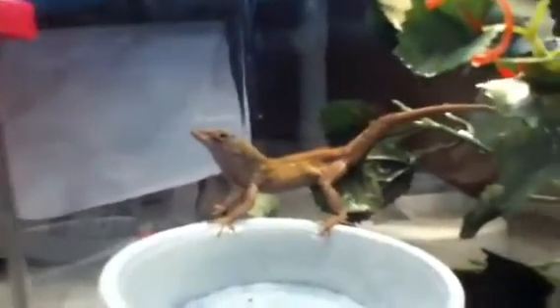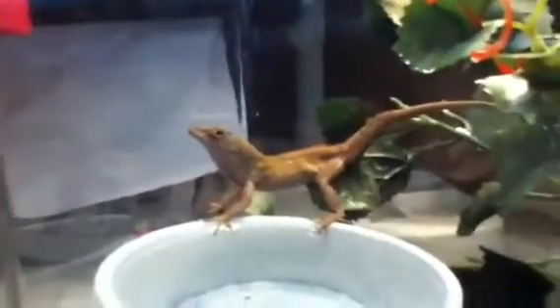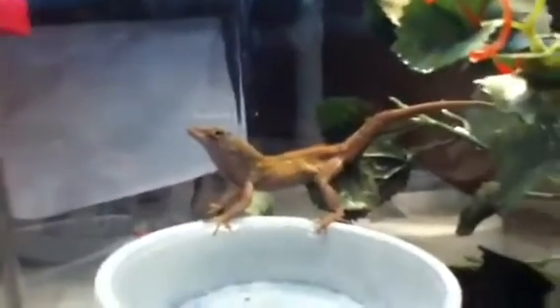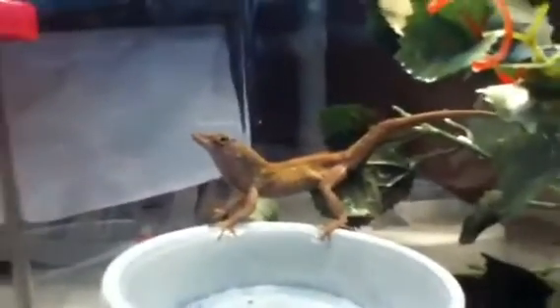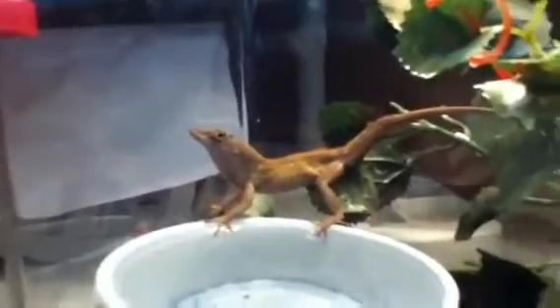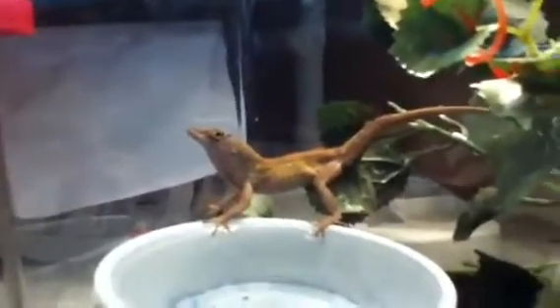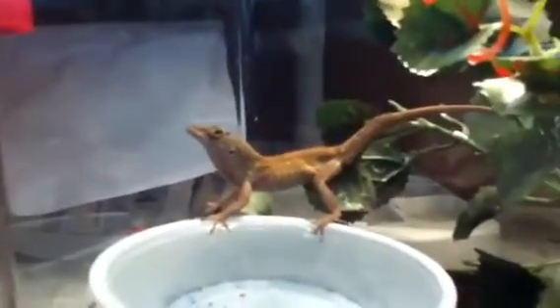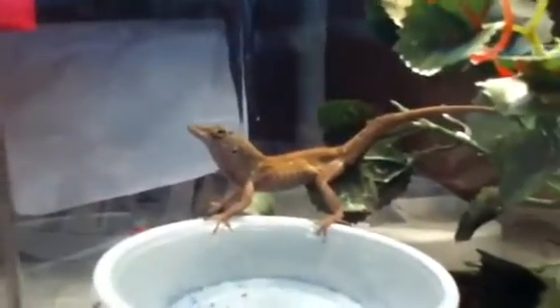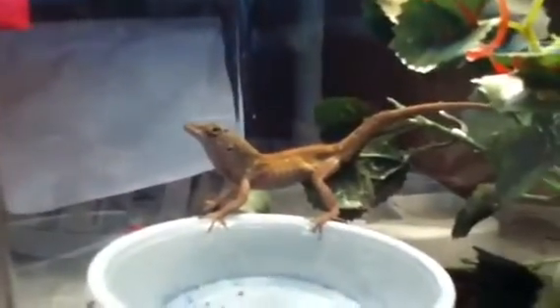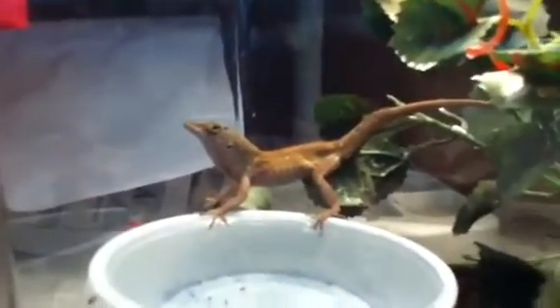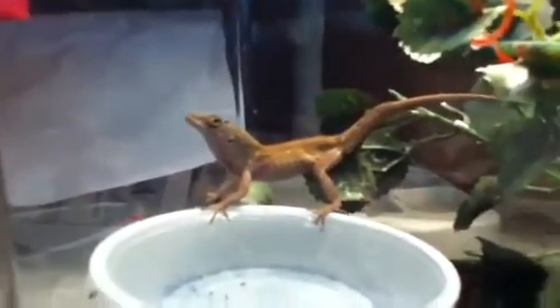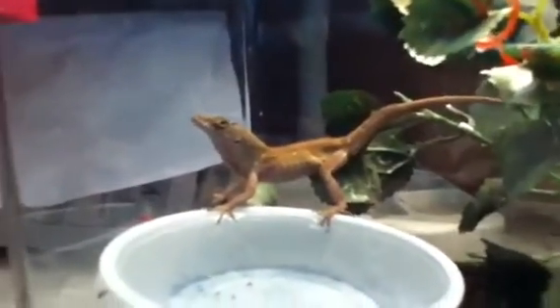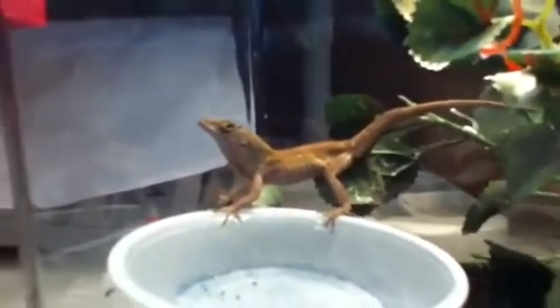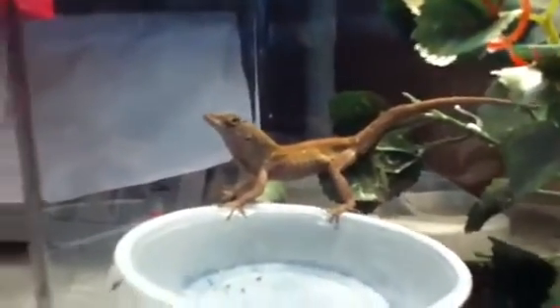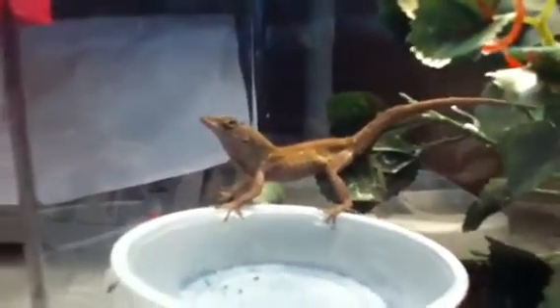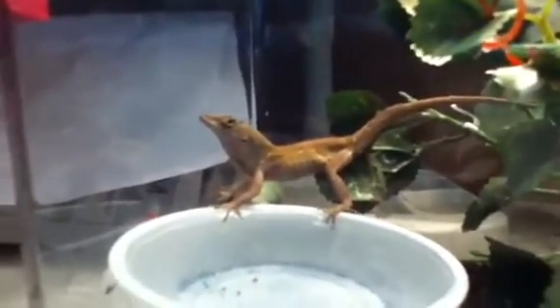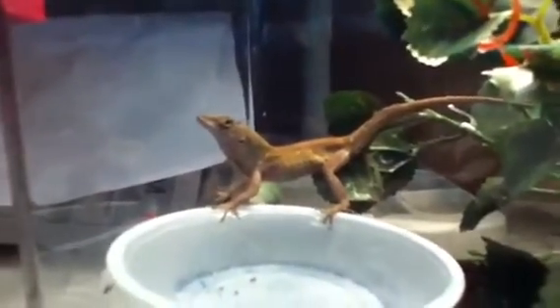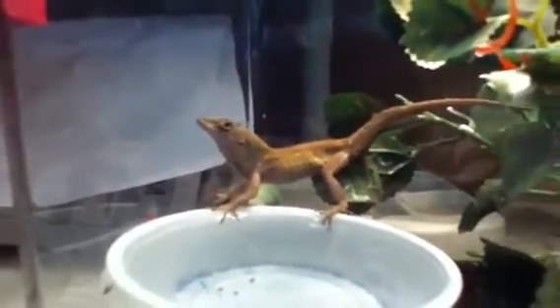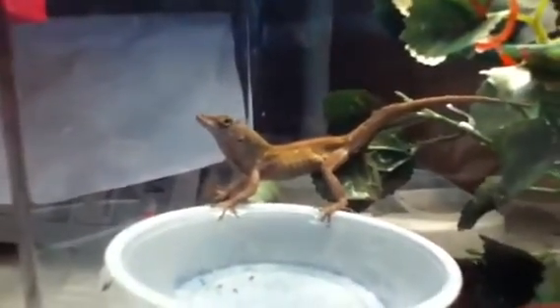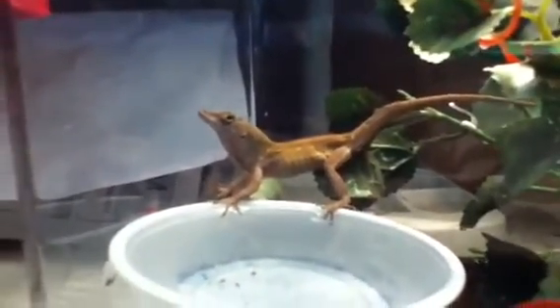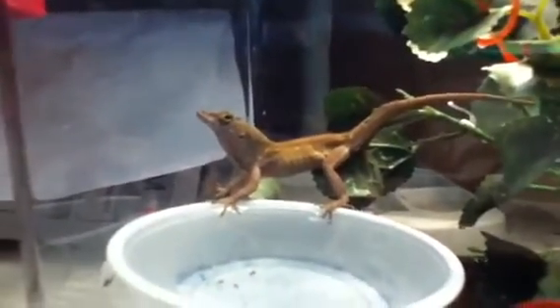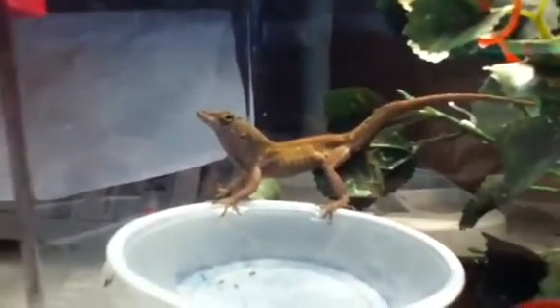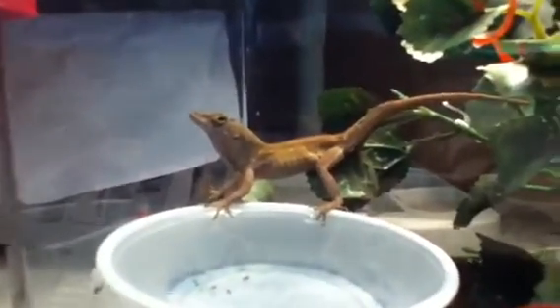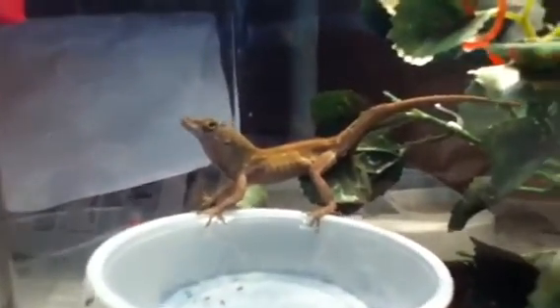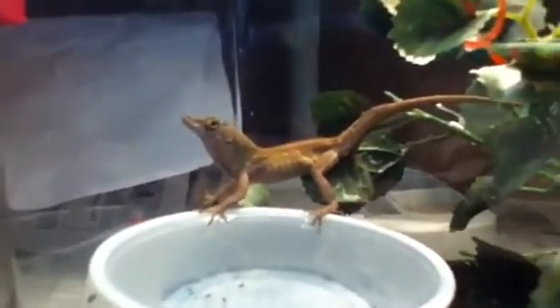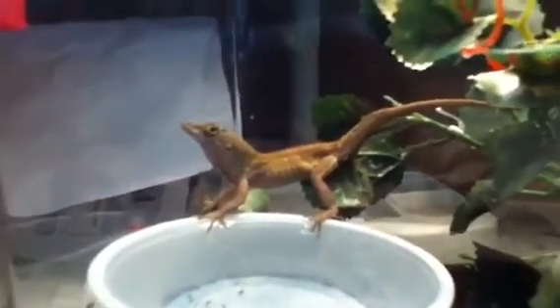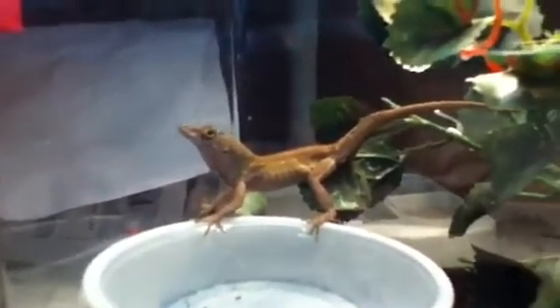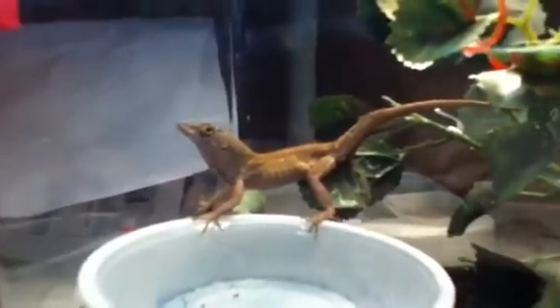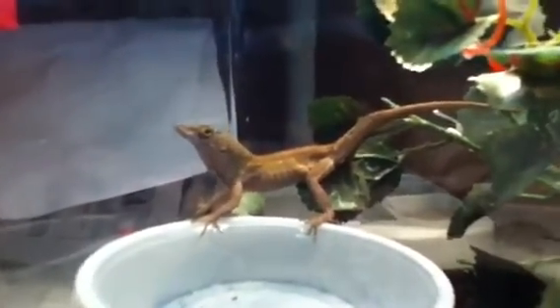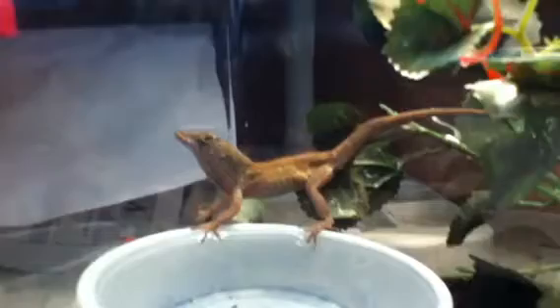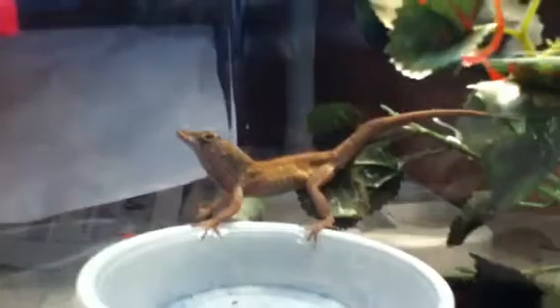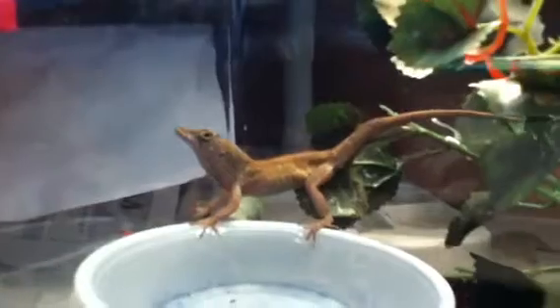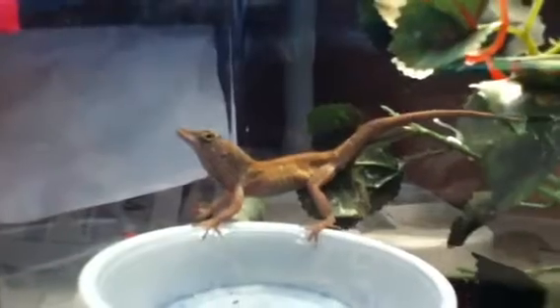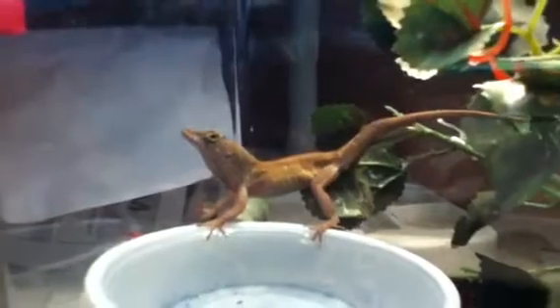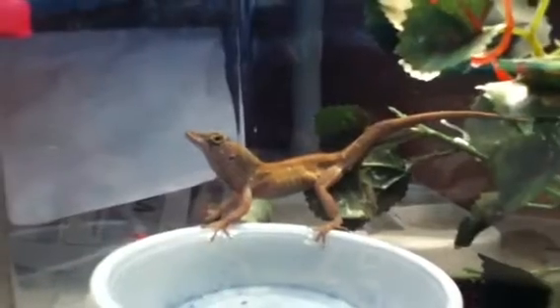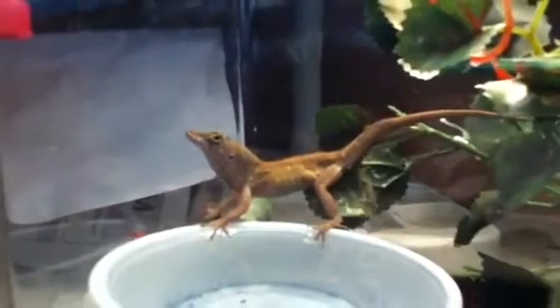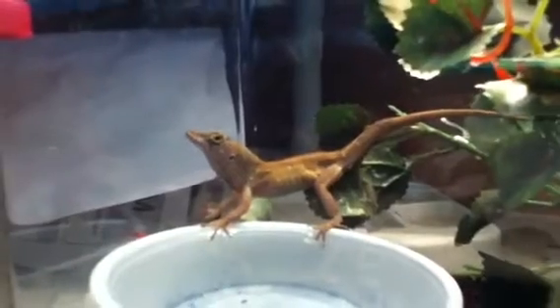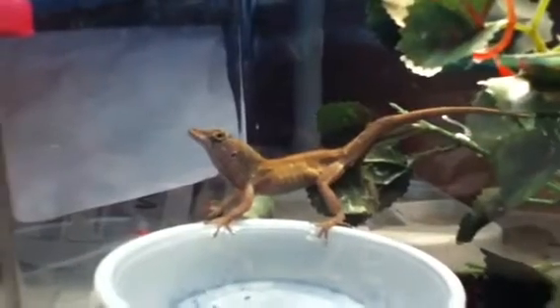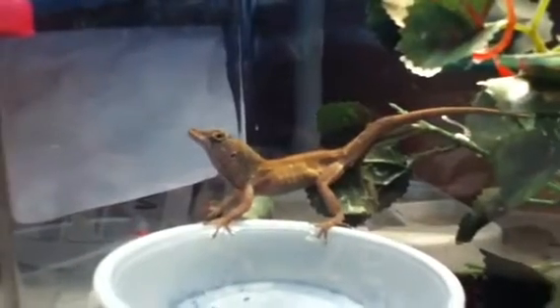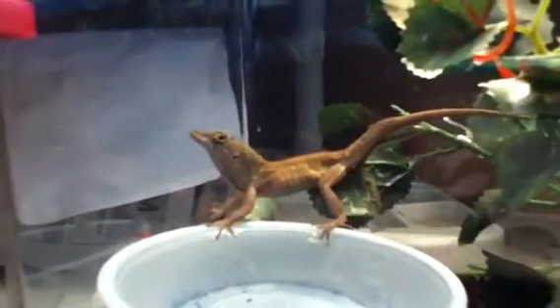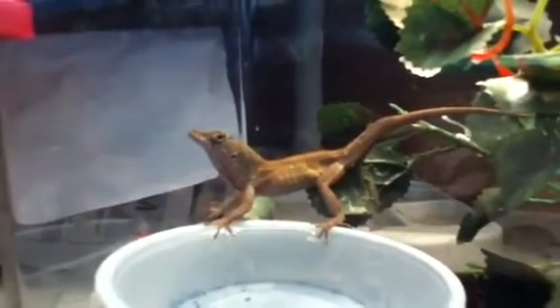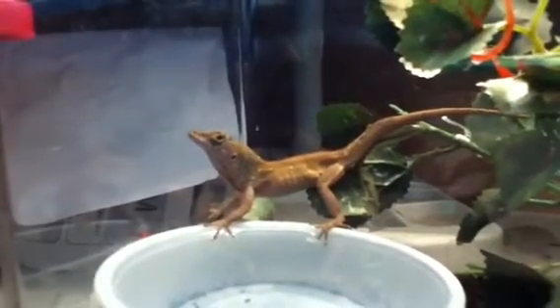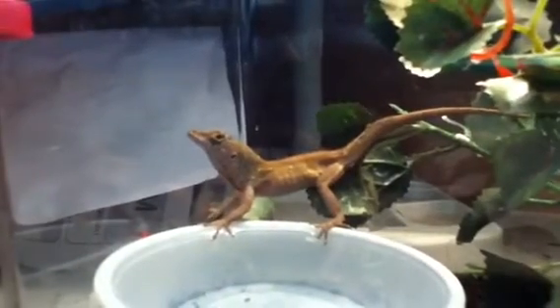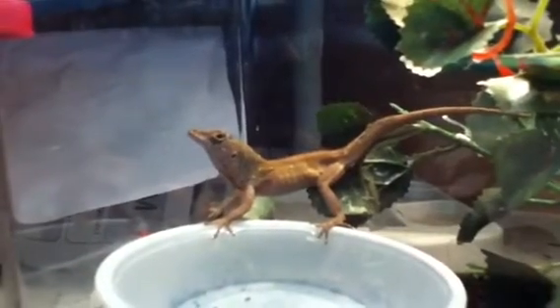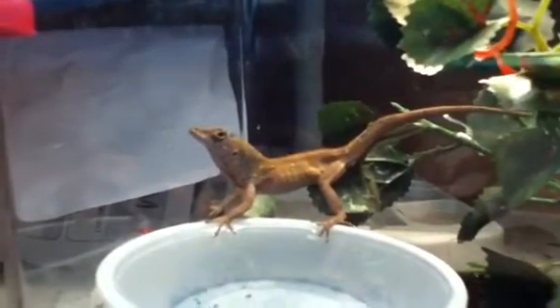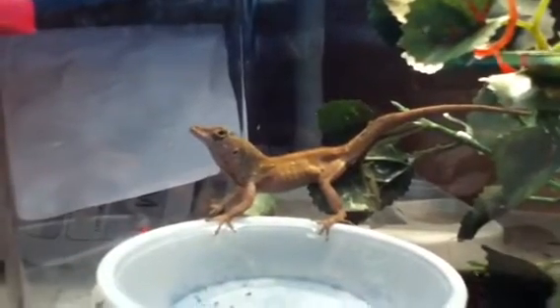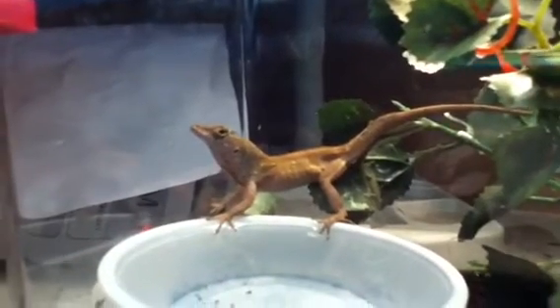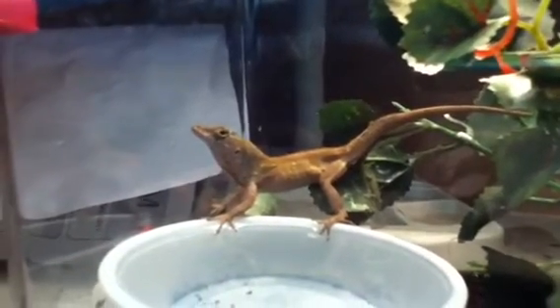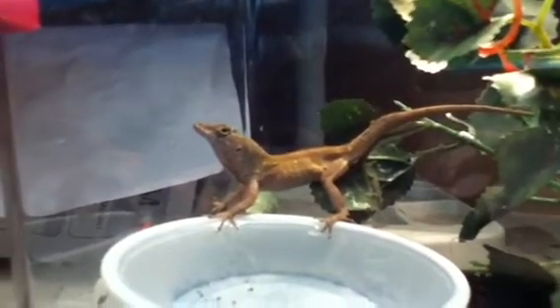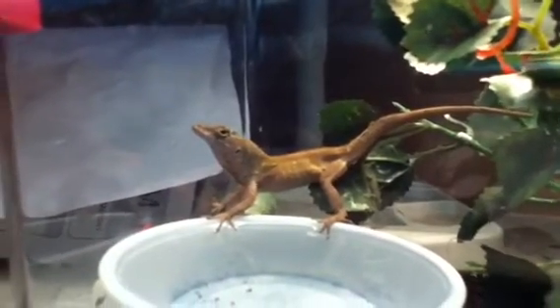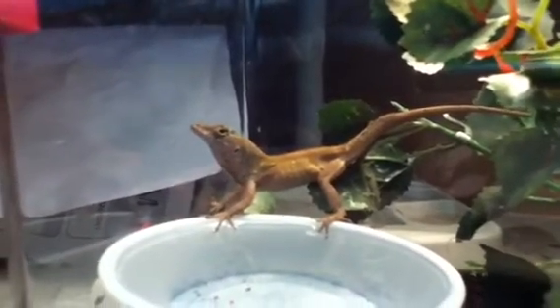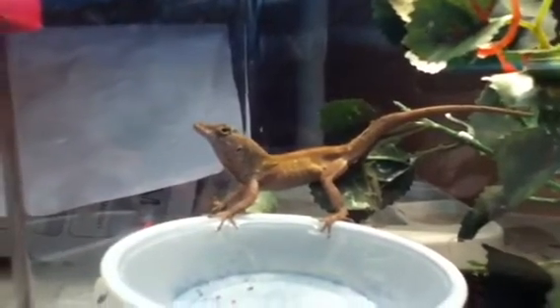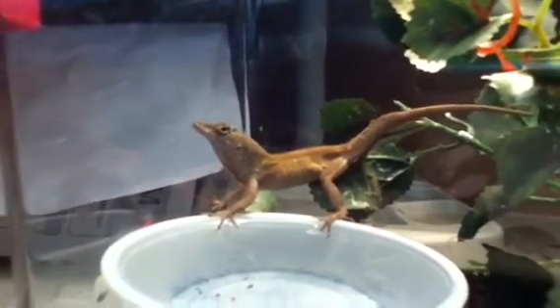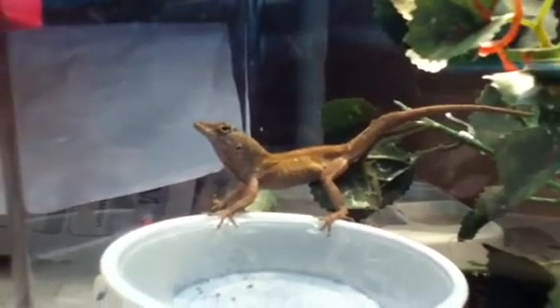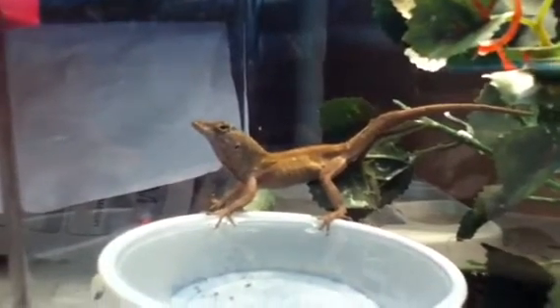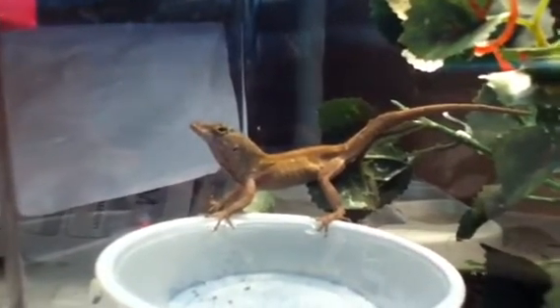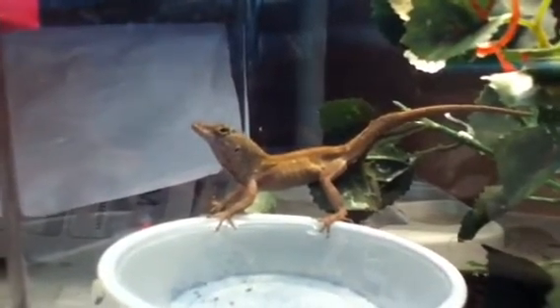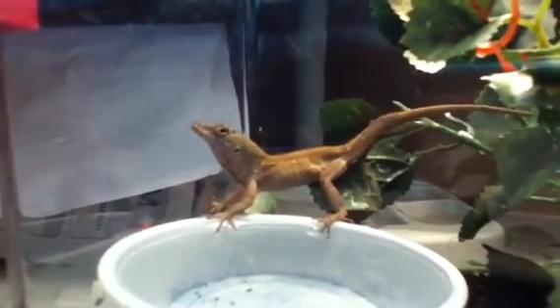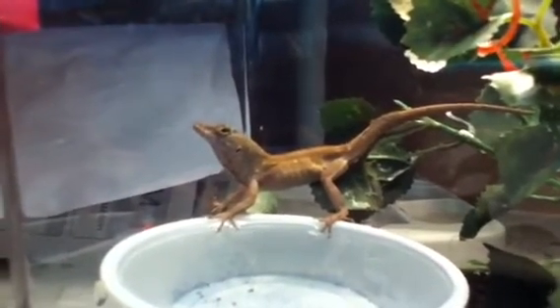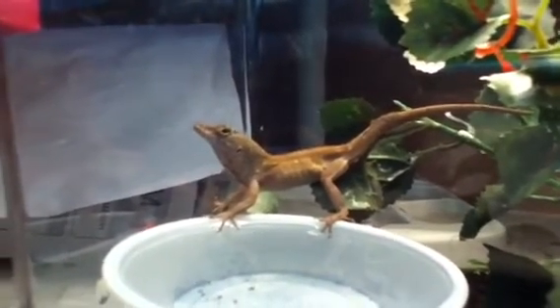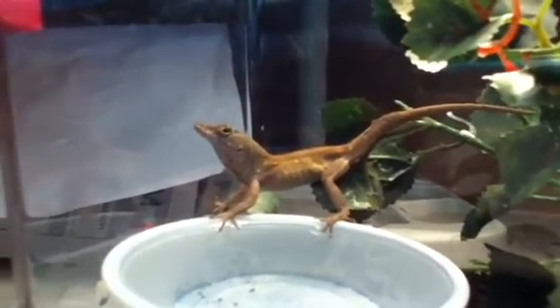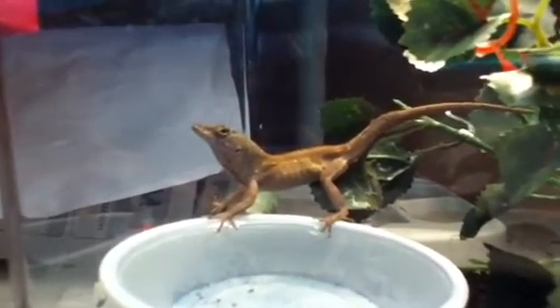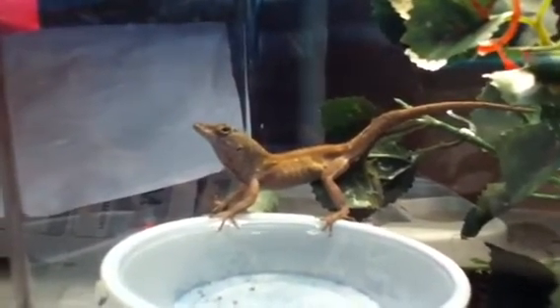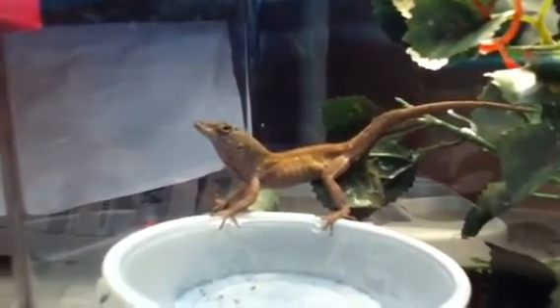They make really good pets for beginners, but you shouldn't hold them. They're really fast.